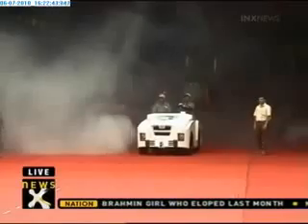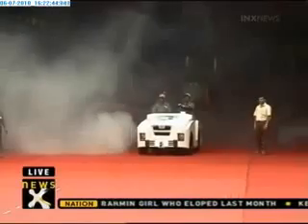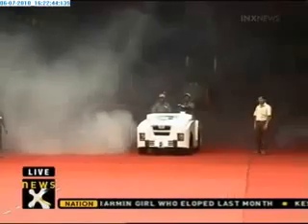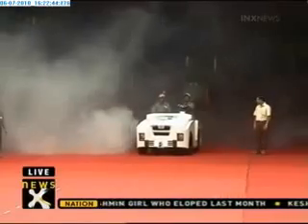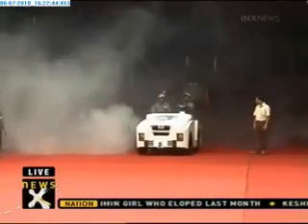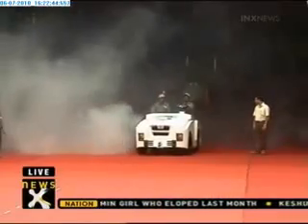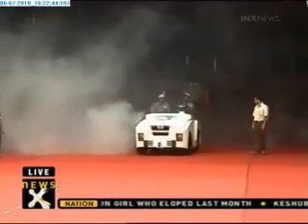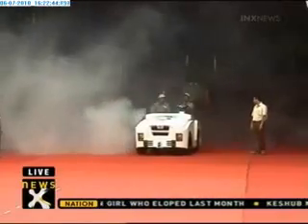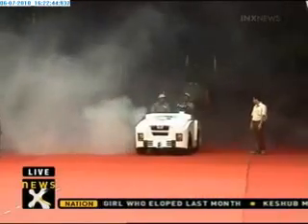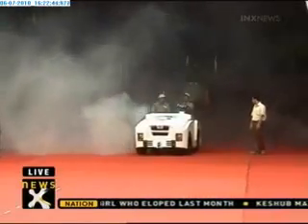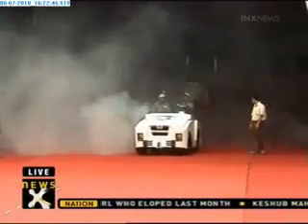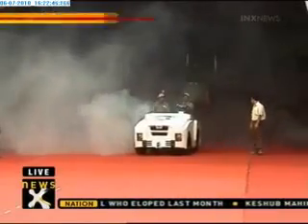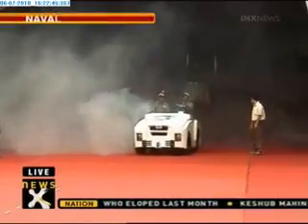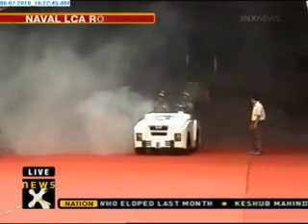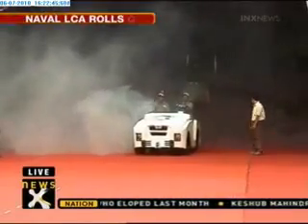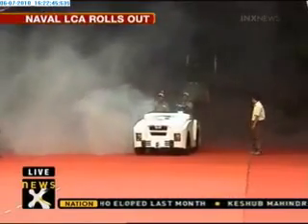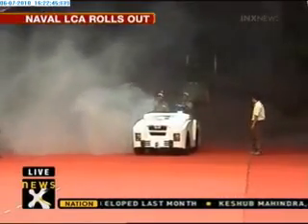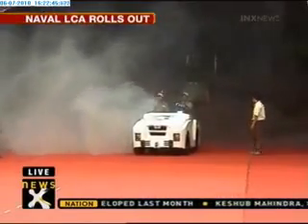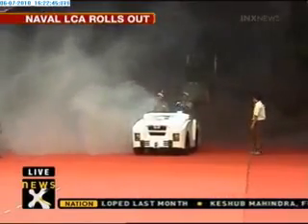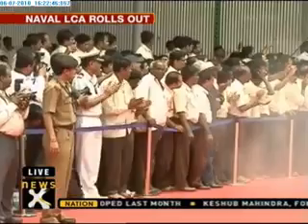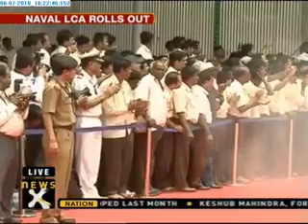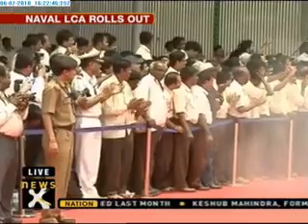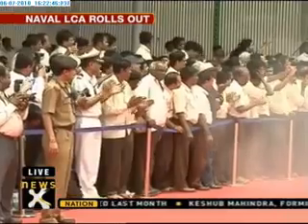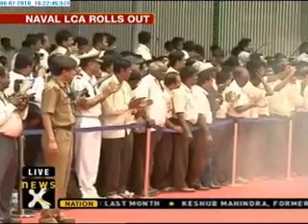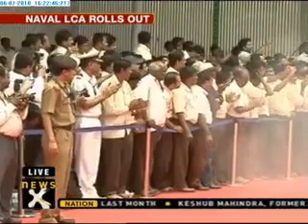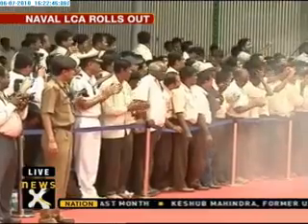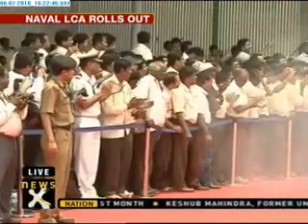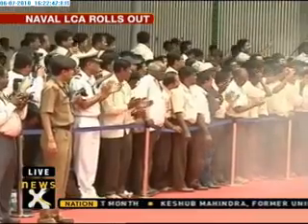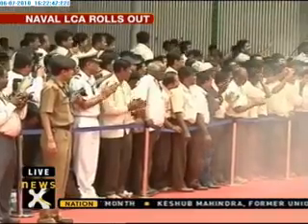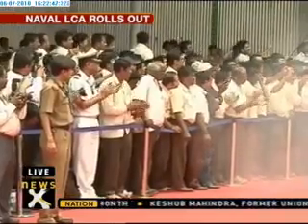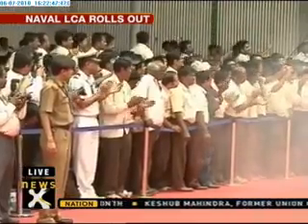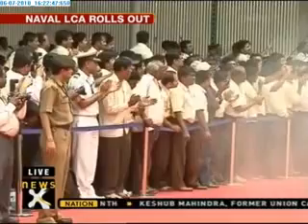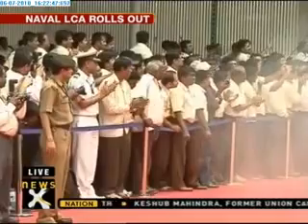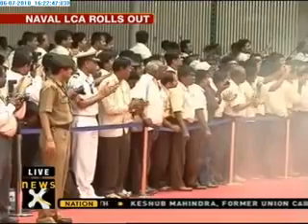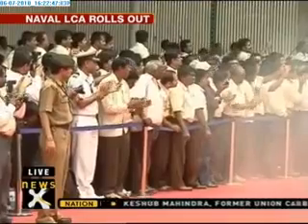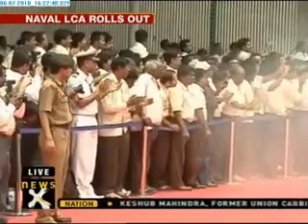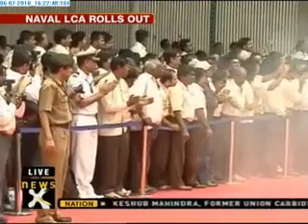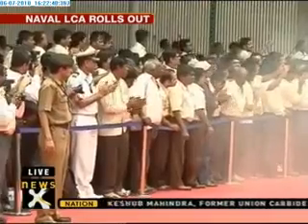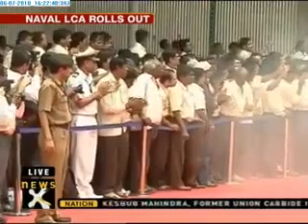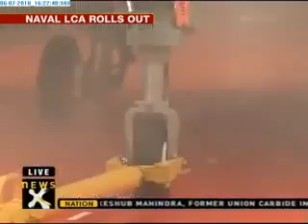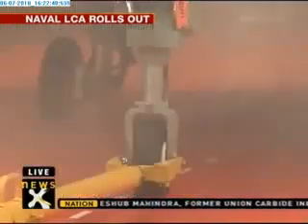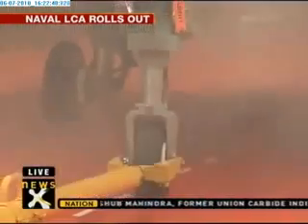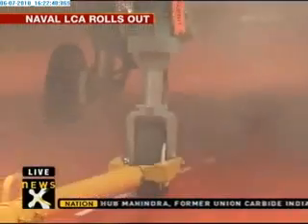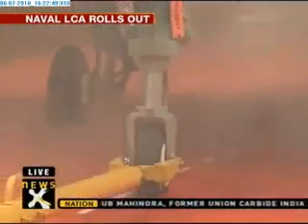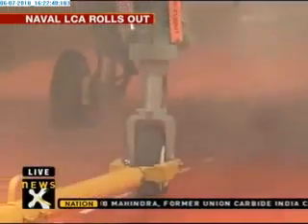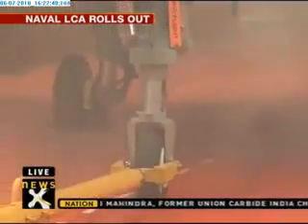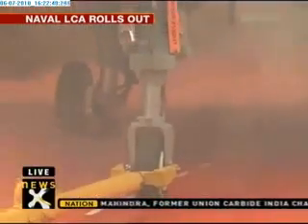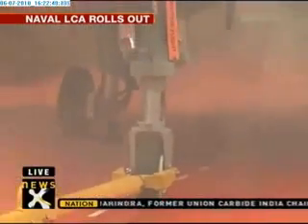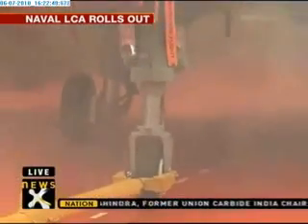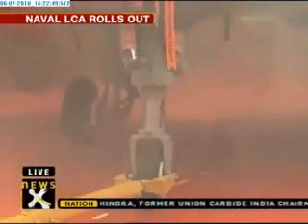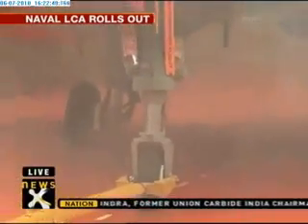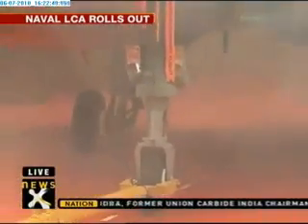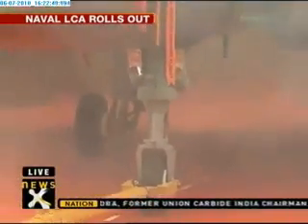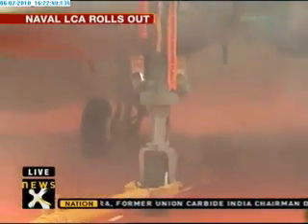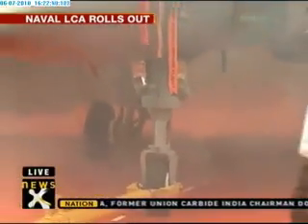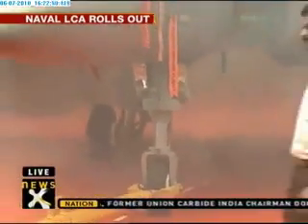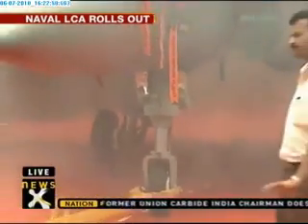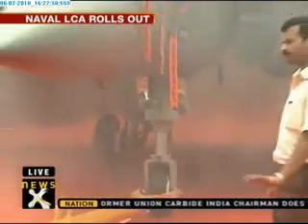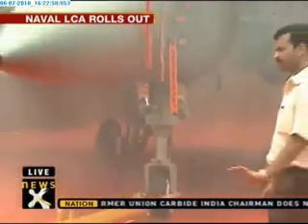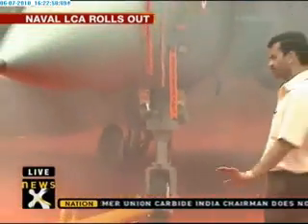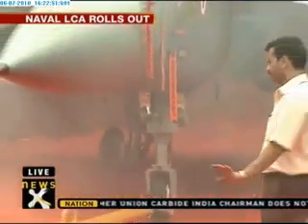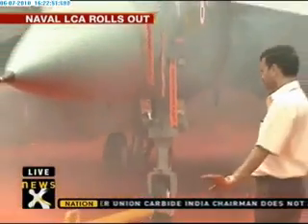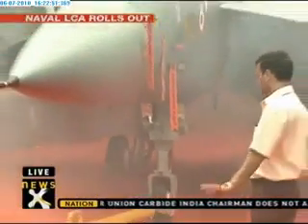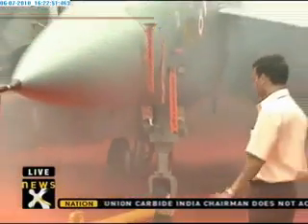Navy Chief Admiral Nirmal Varma and Defense Minister A.K. Anthony attended the event at the Hindustan Aeronautics Airfield in Bangalore.